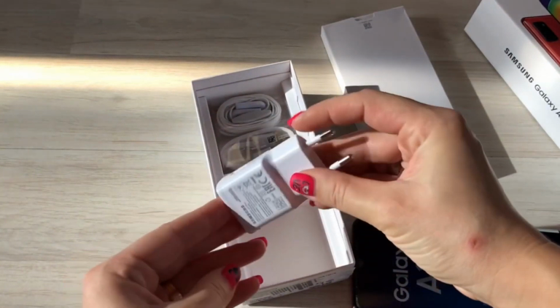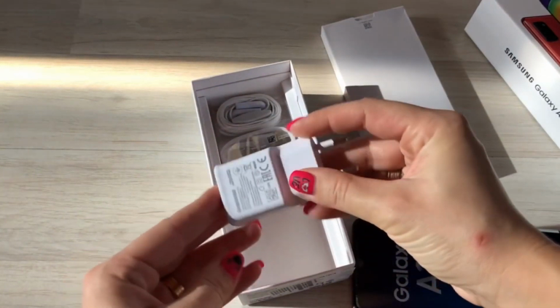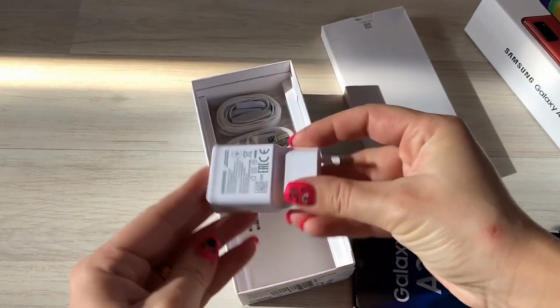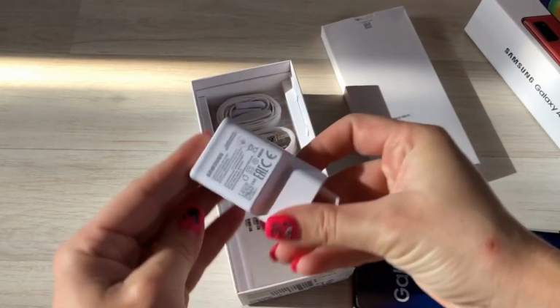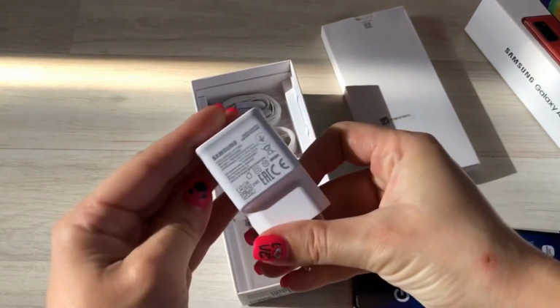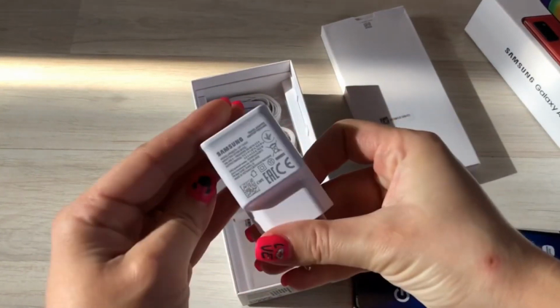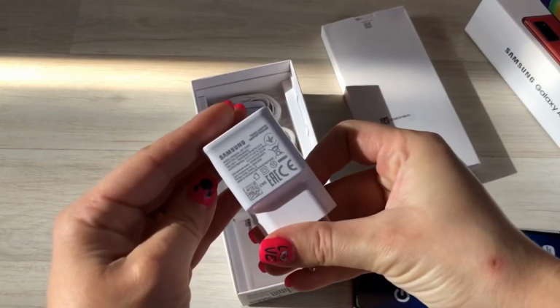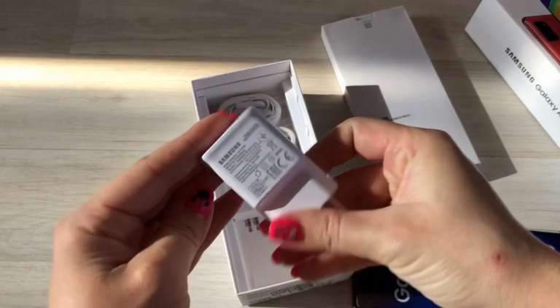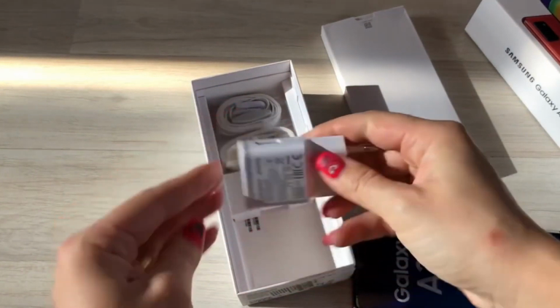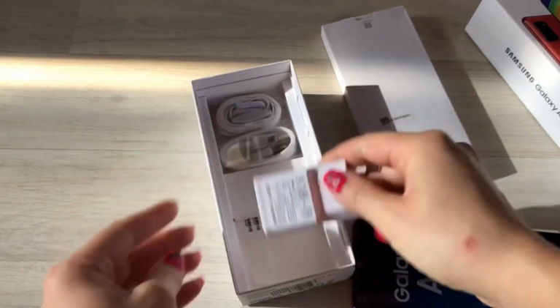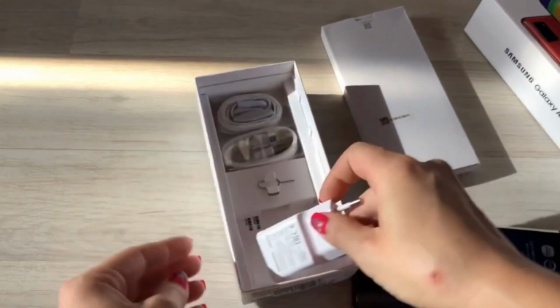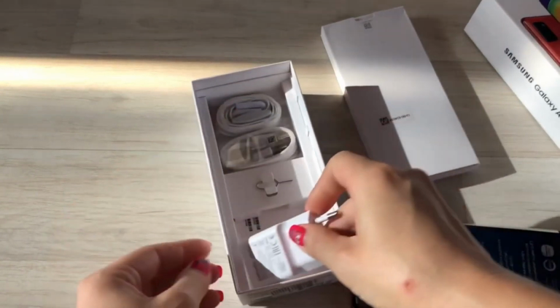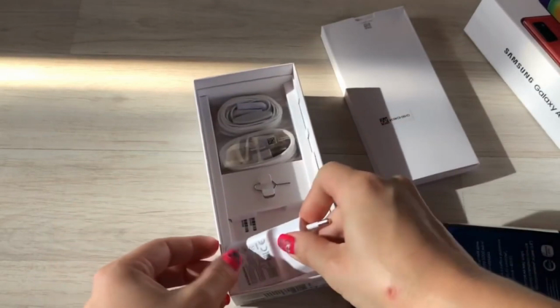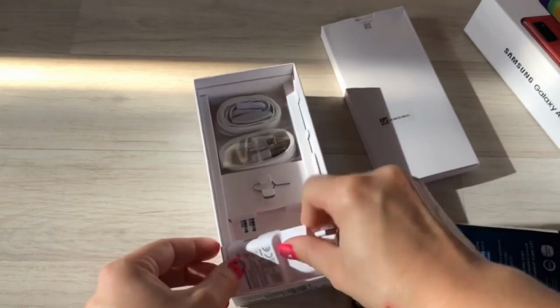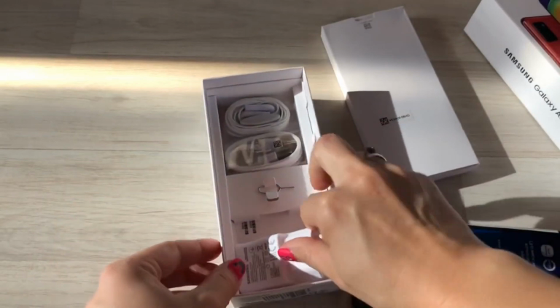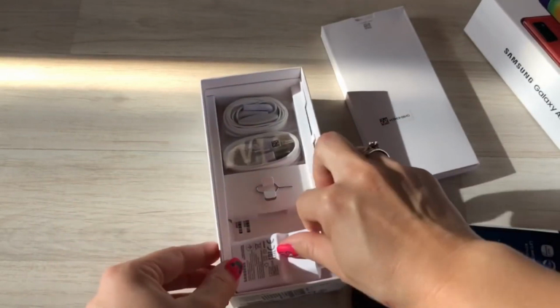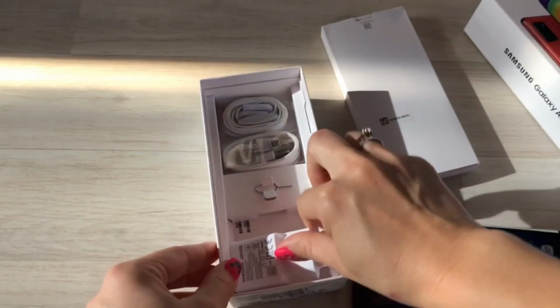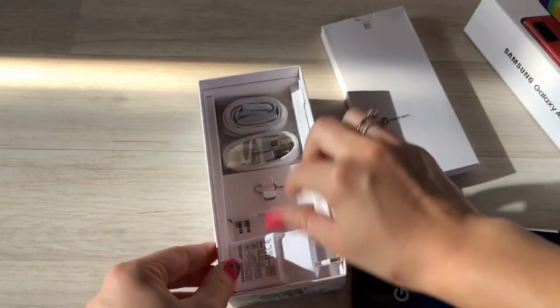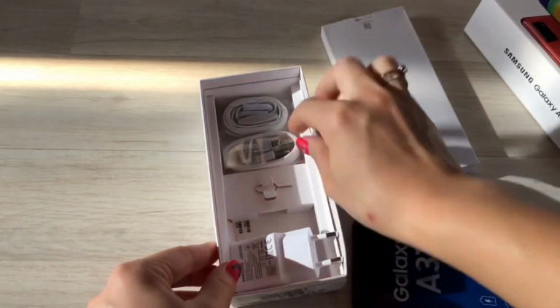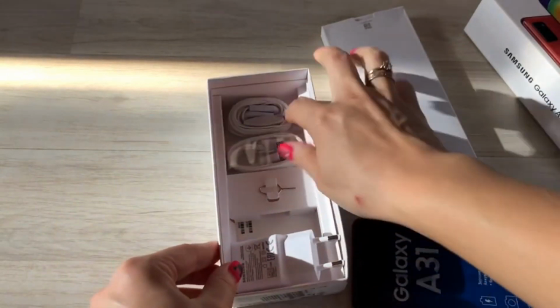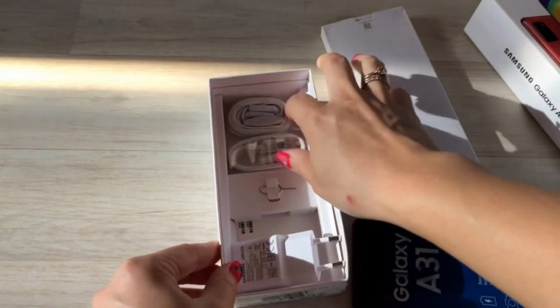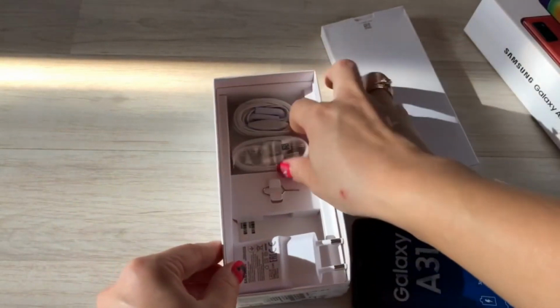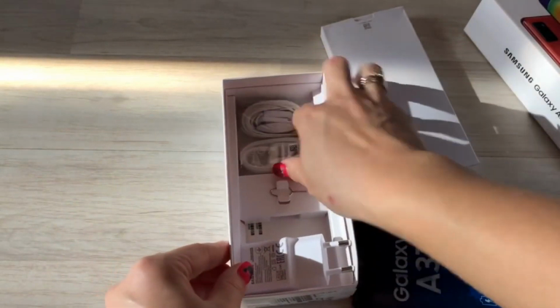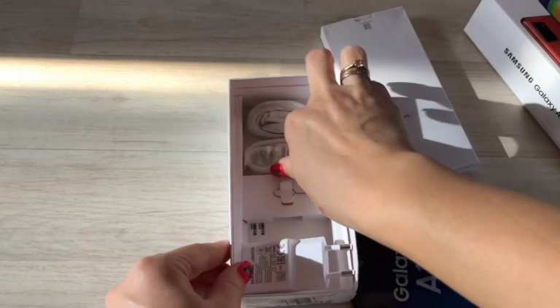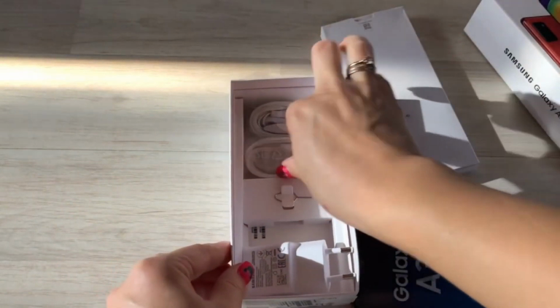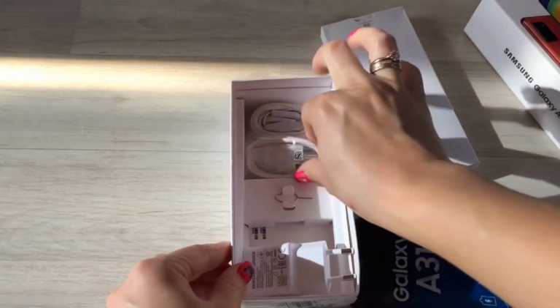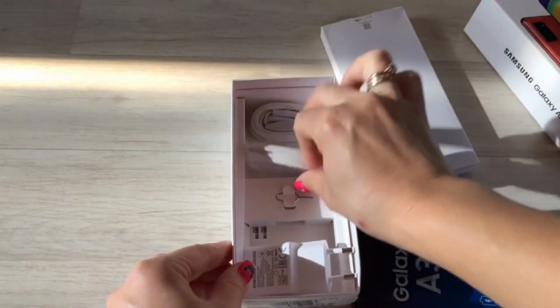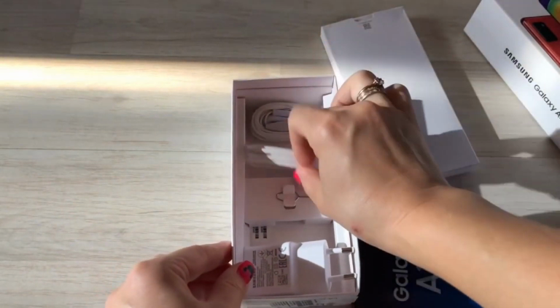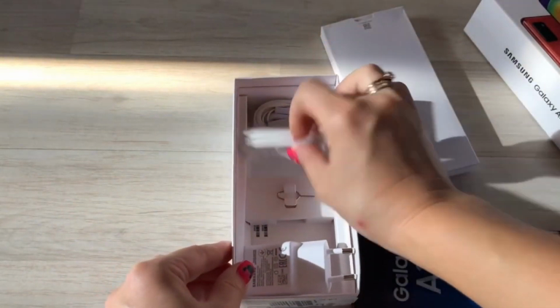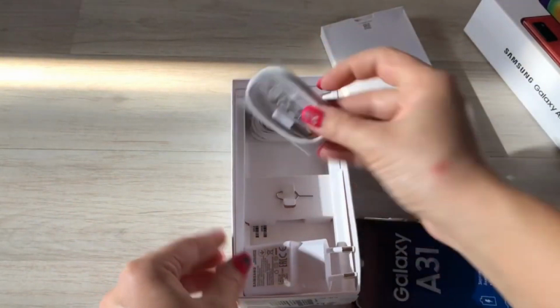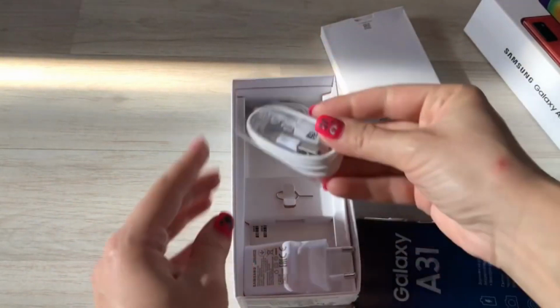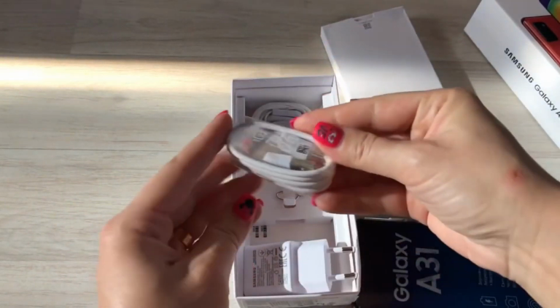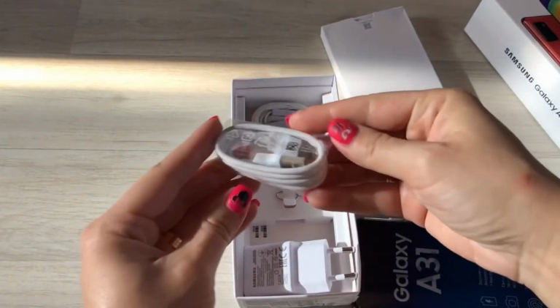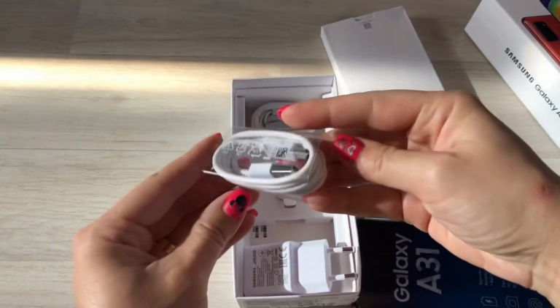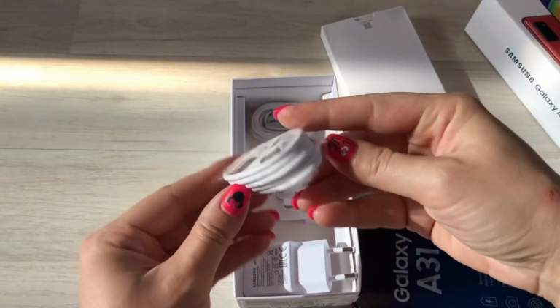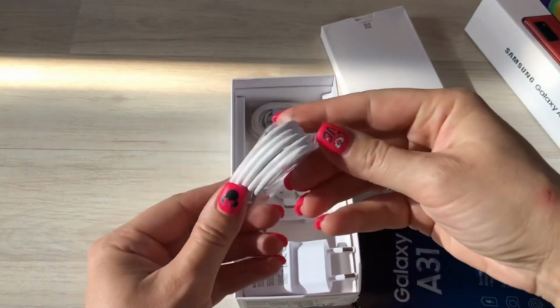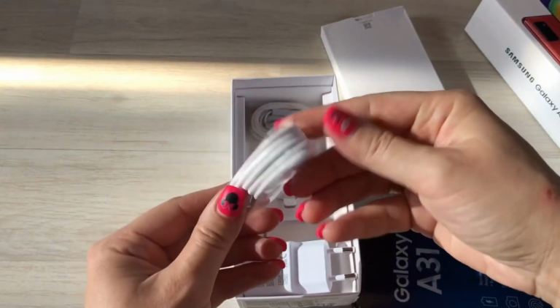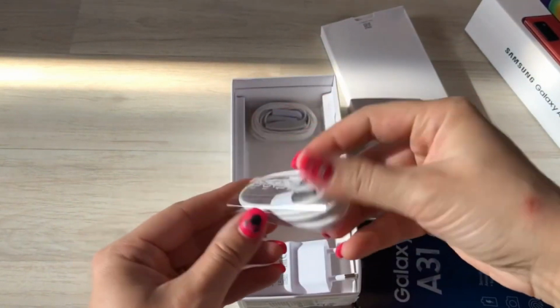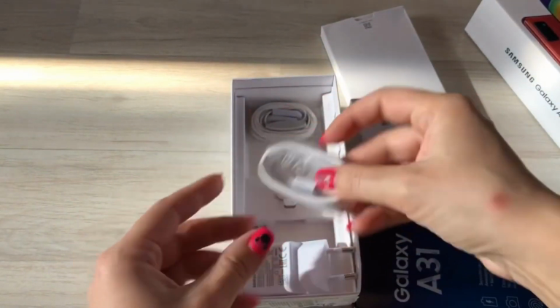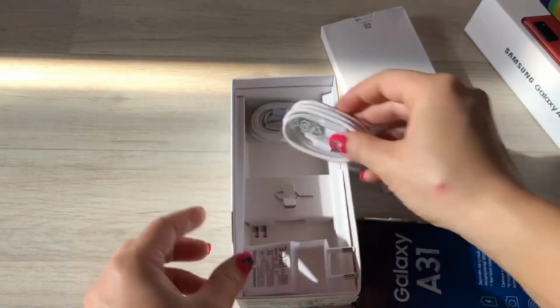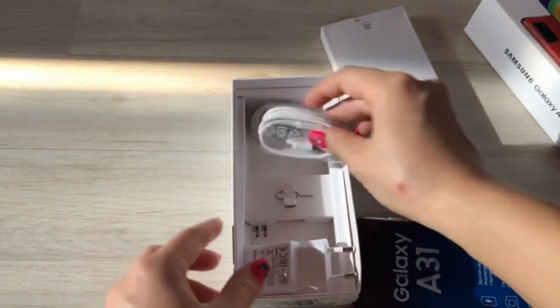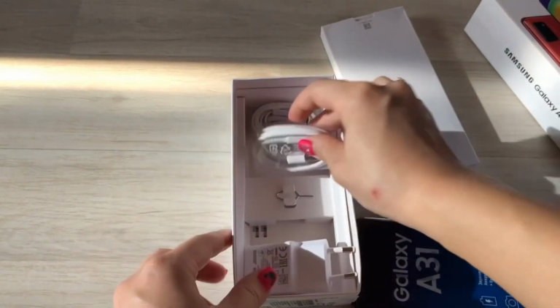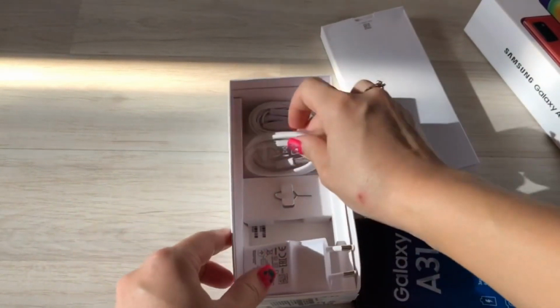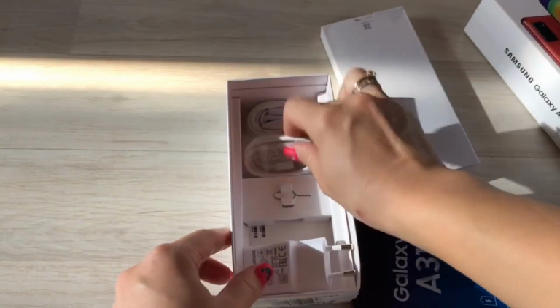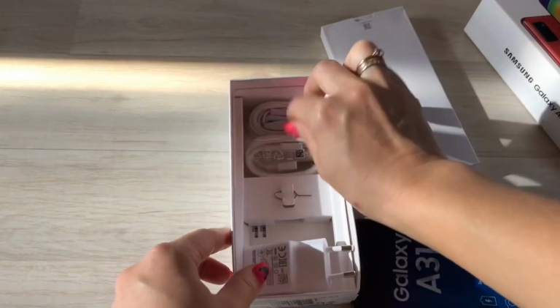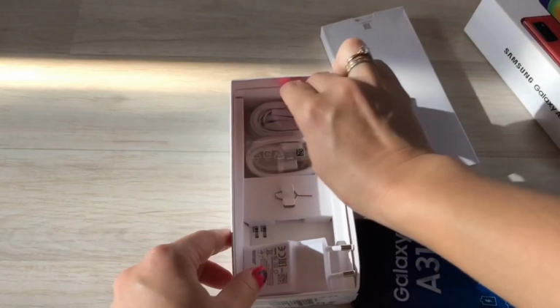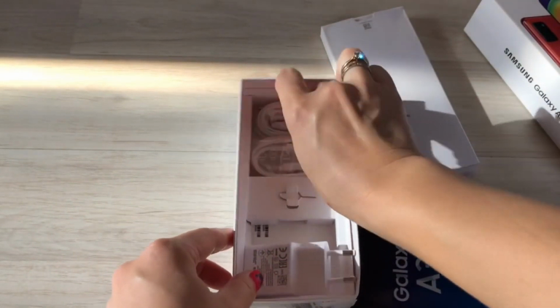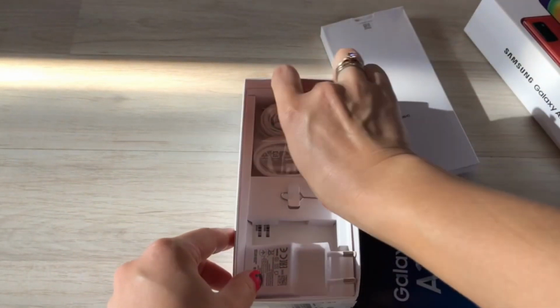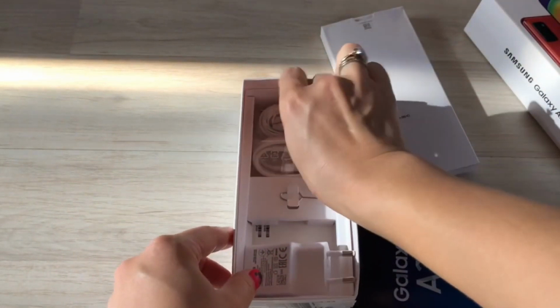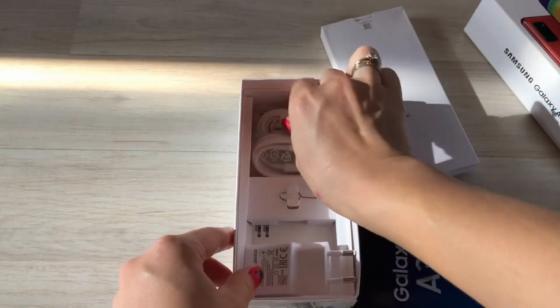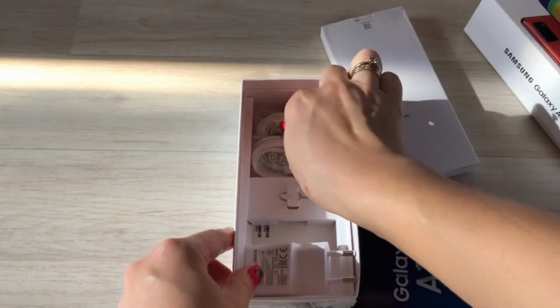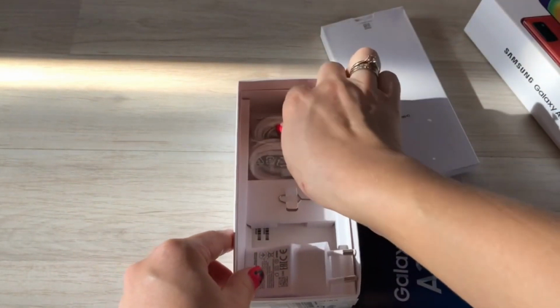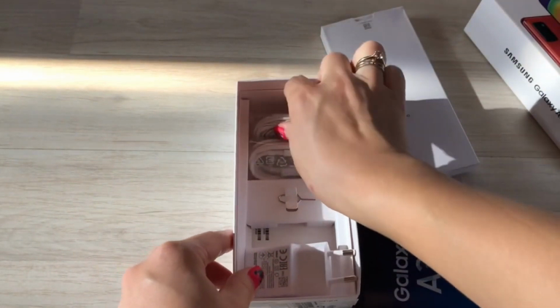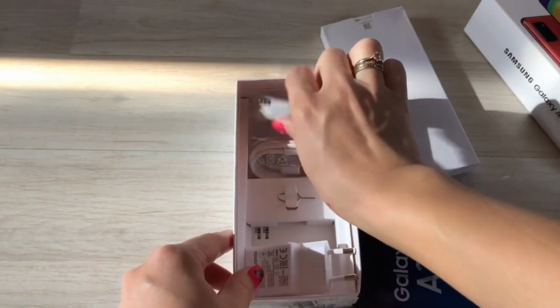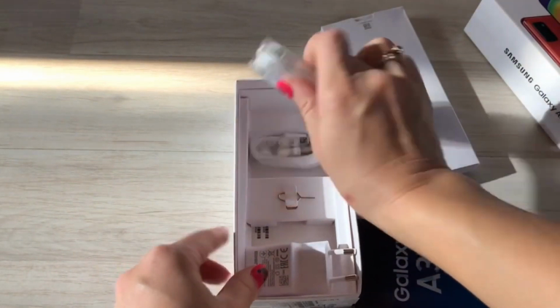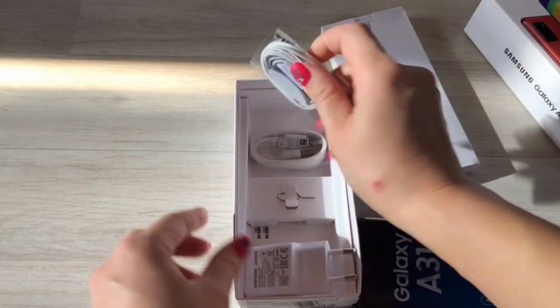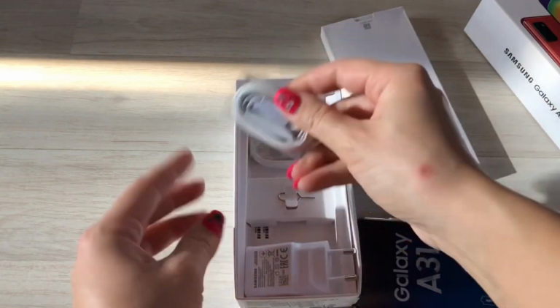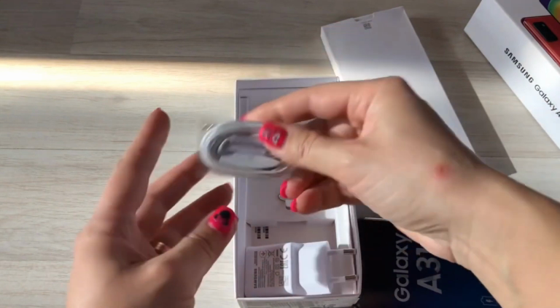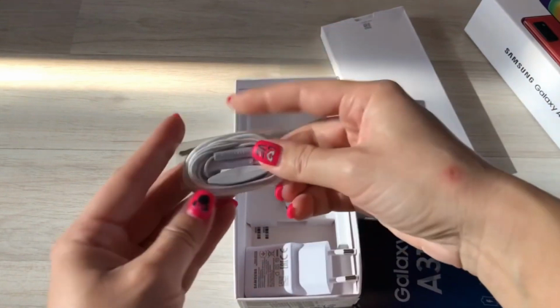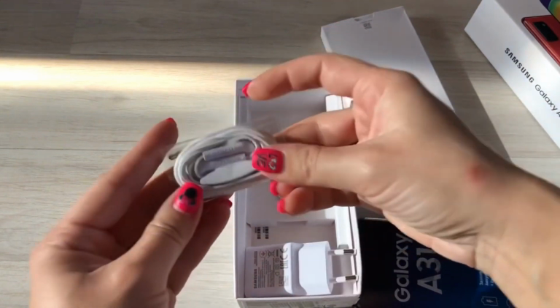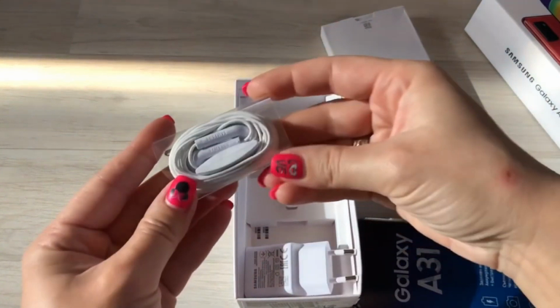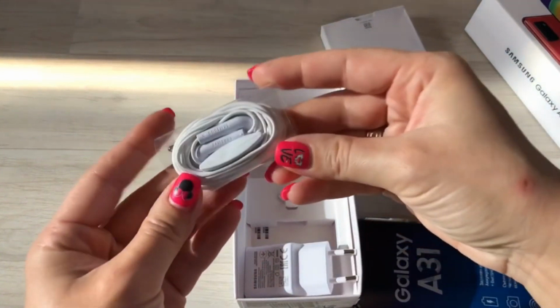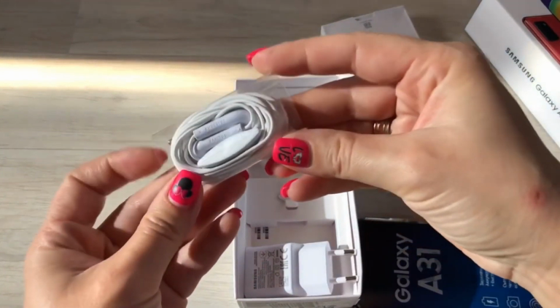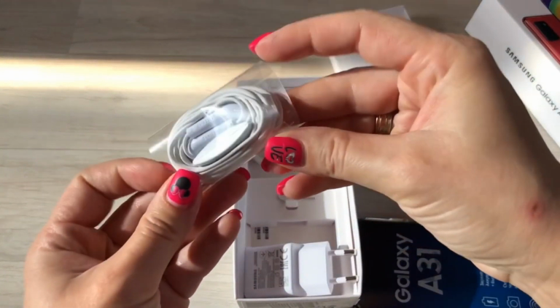In the box you can find a 15W charger, a needle for removing the SIM tray, a USB cable, headphones and documentation.